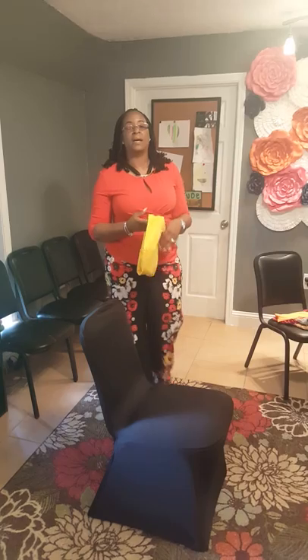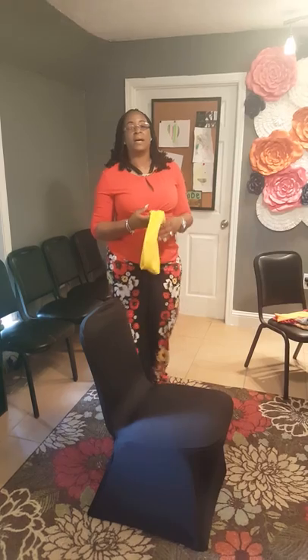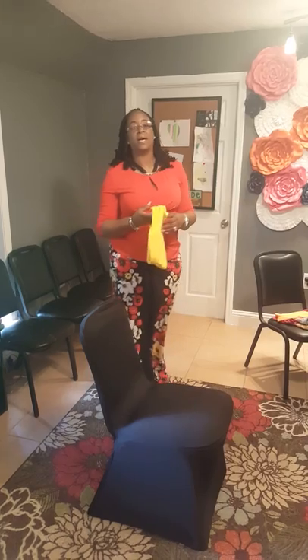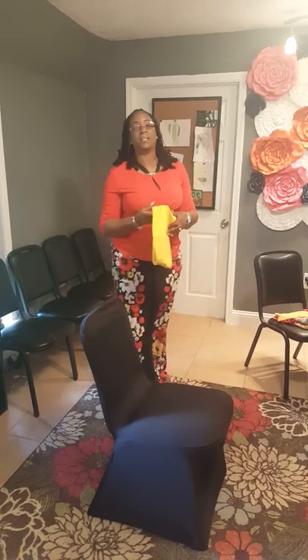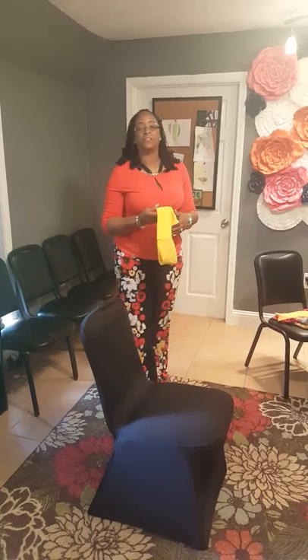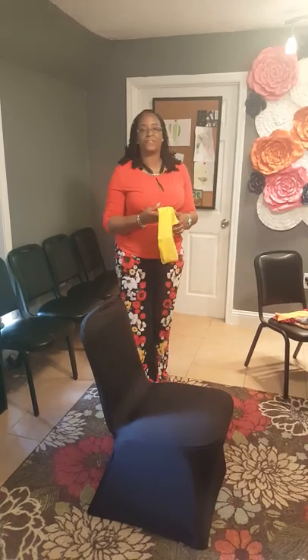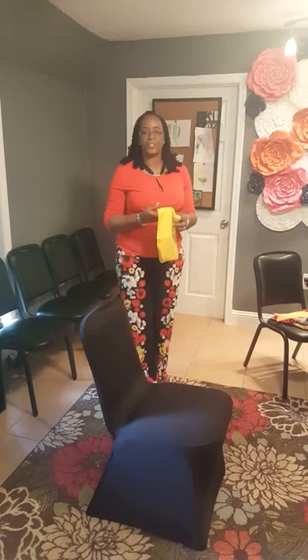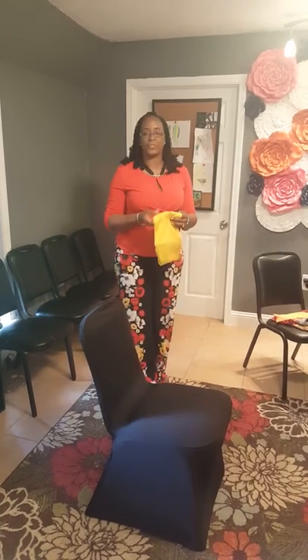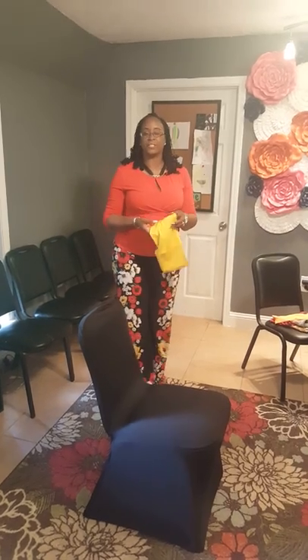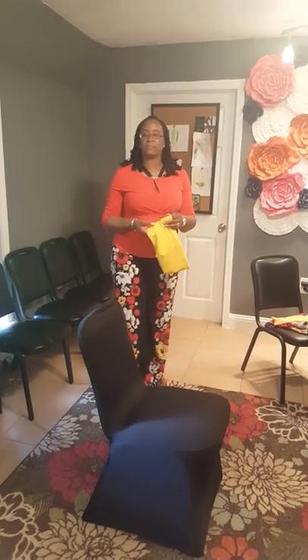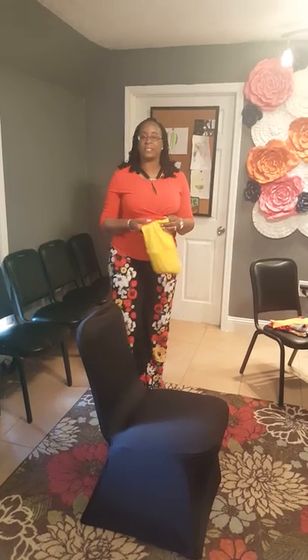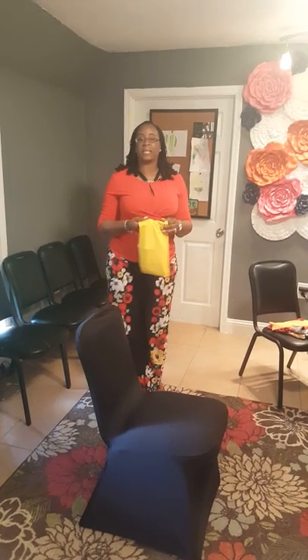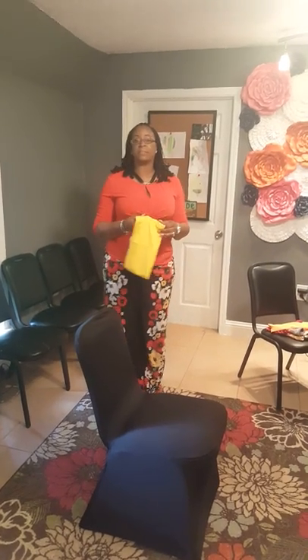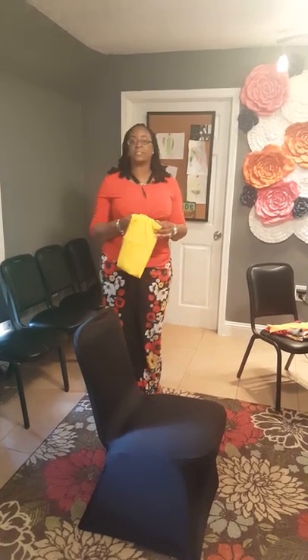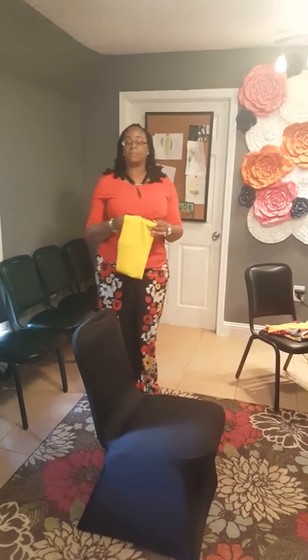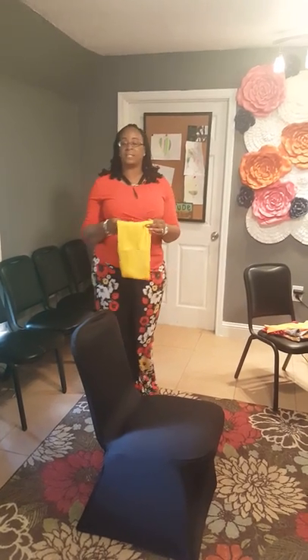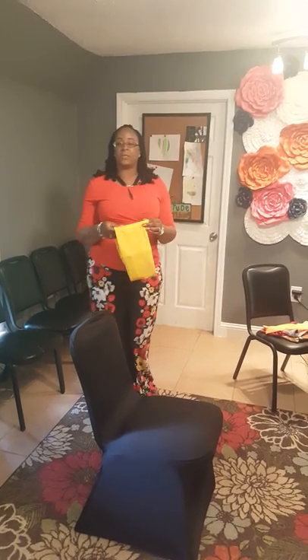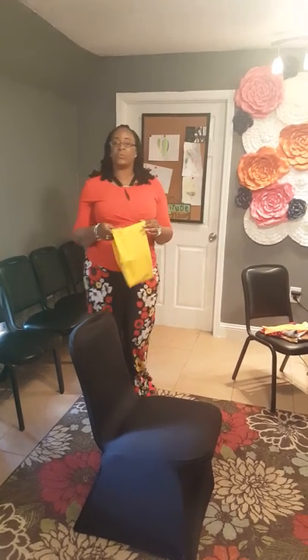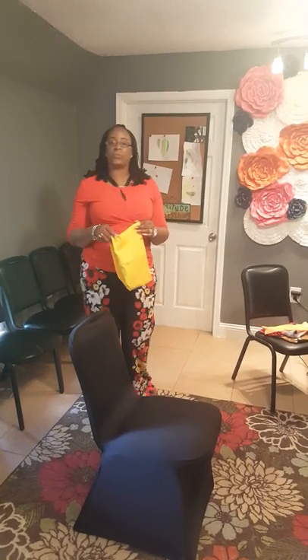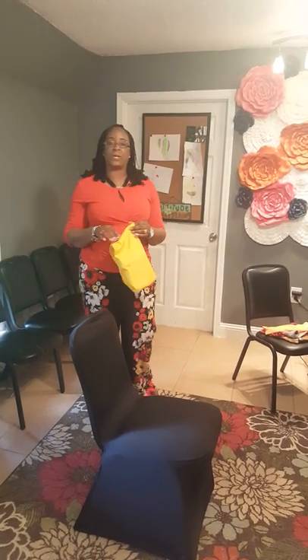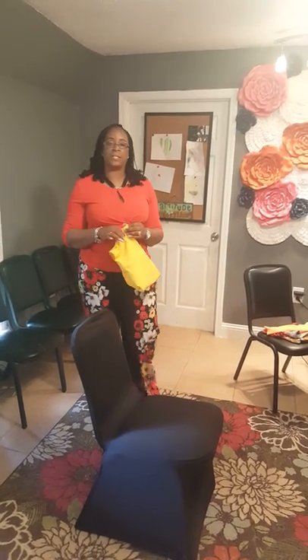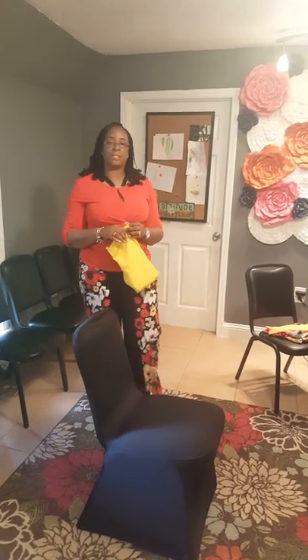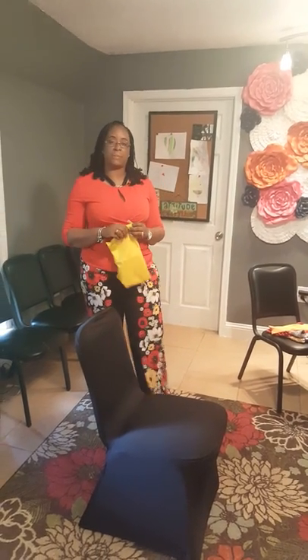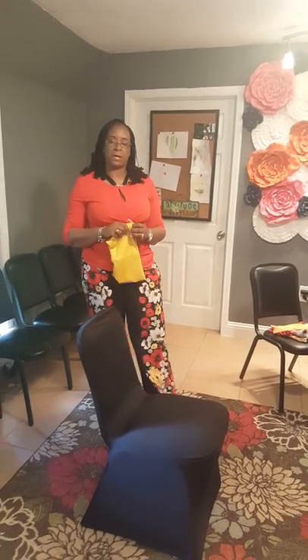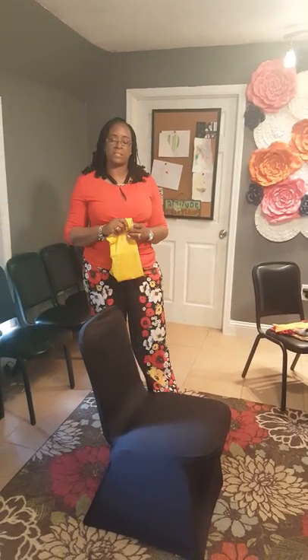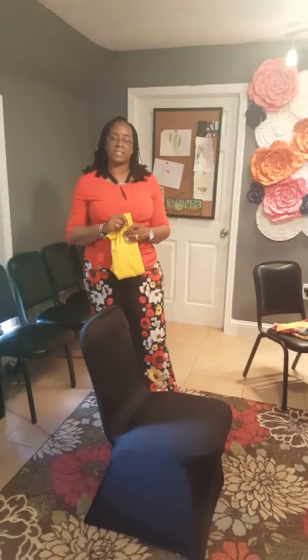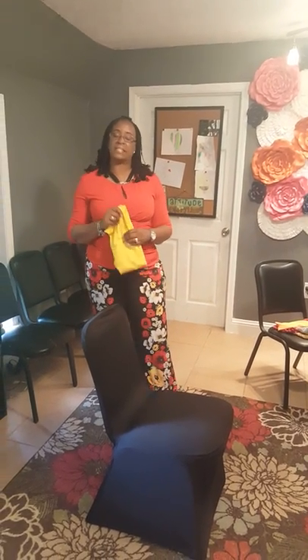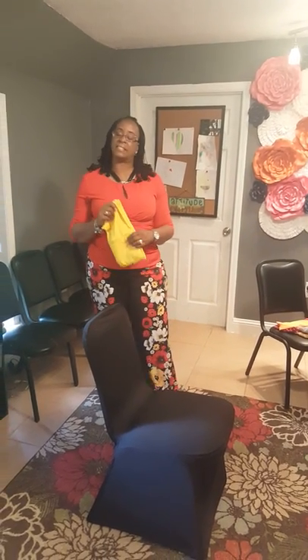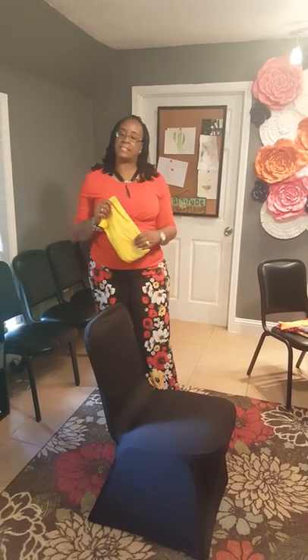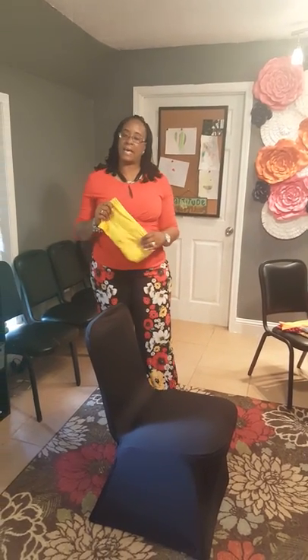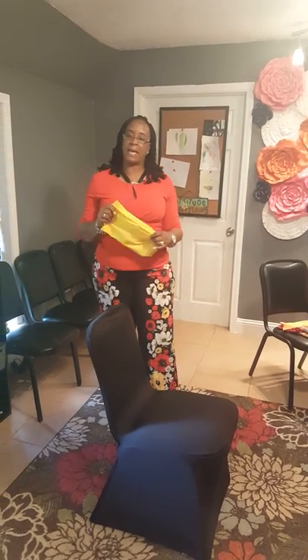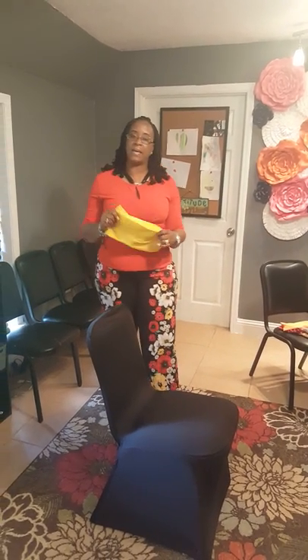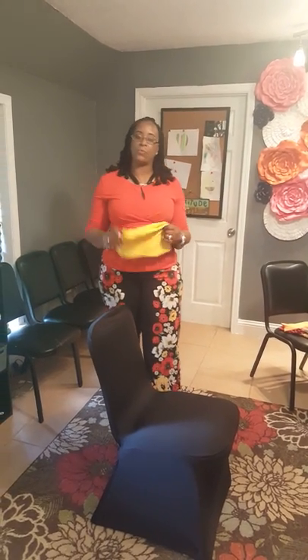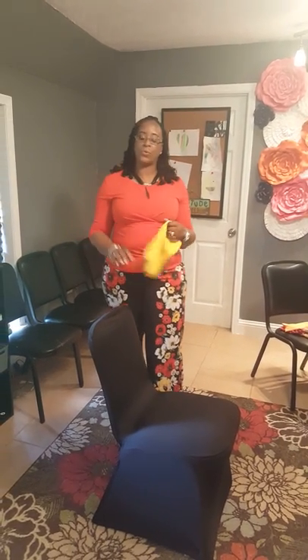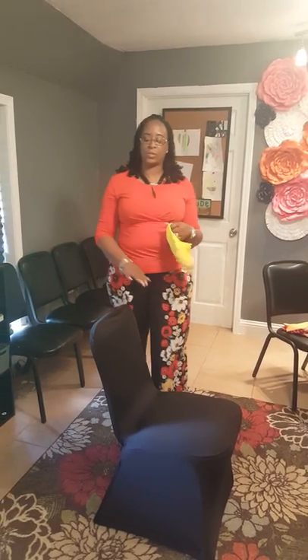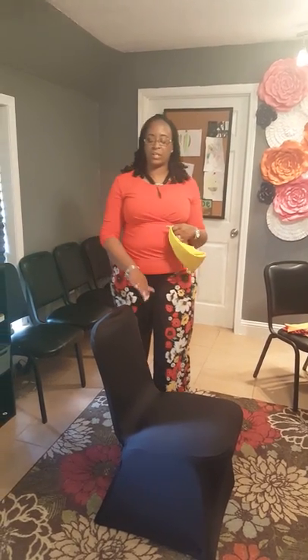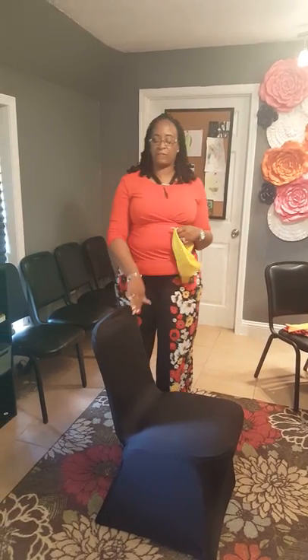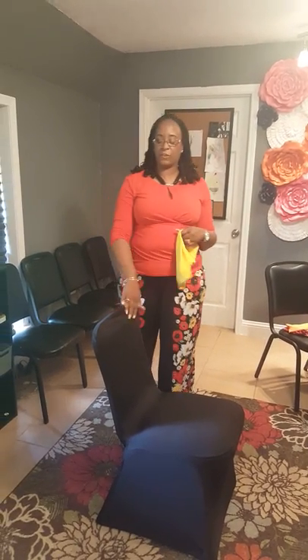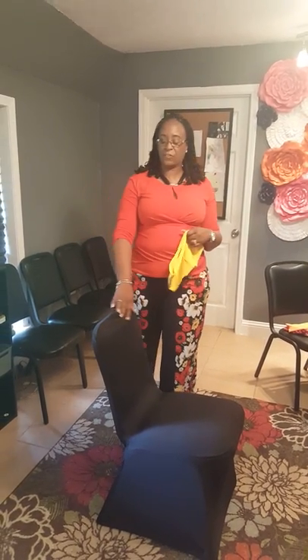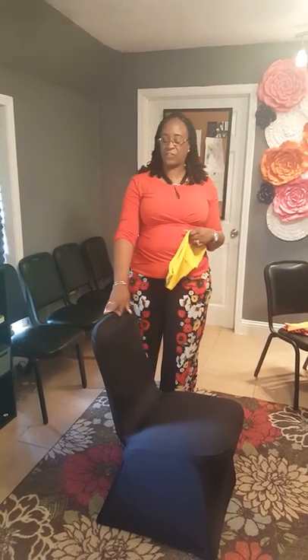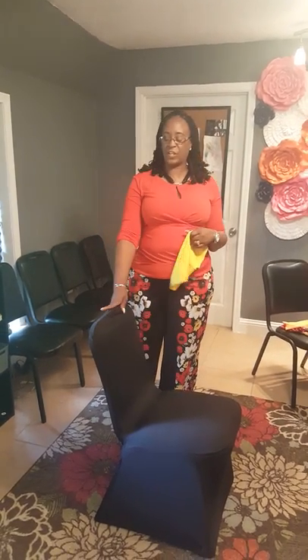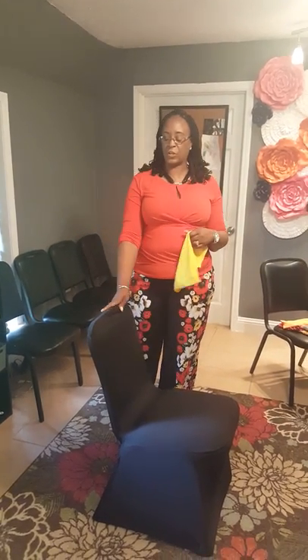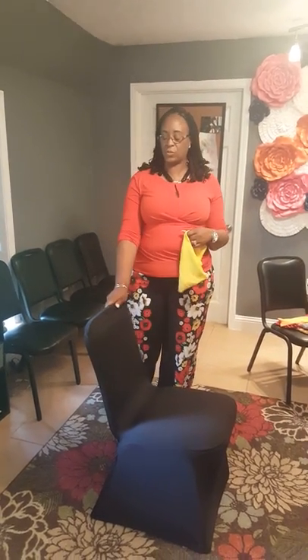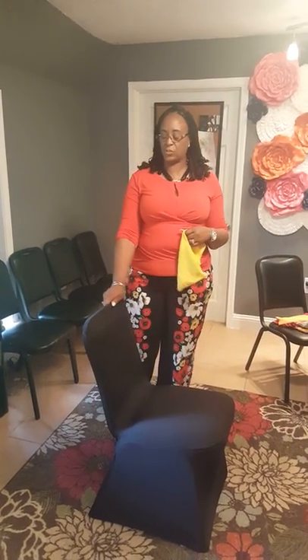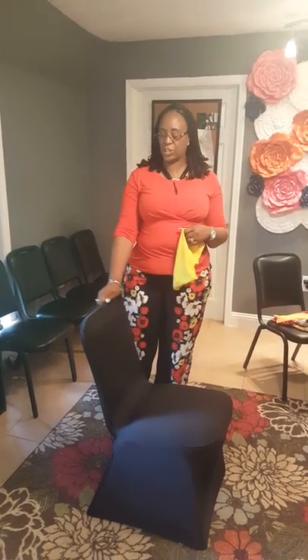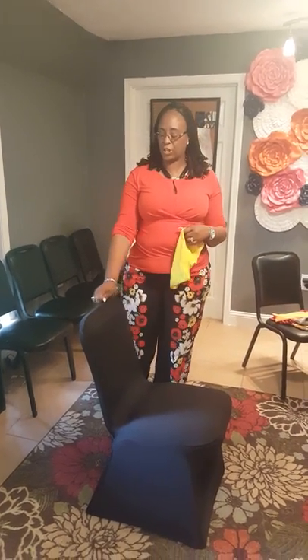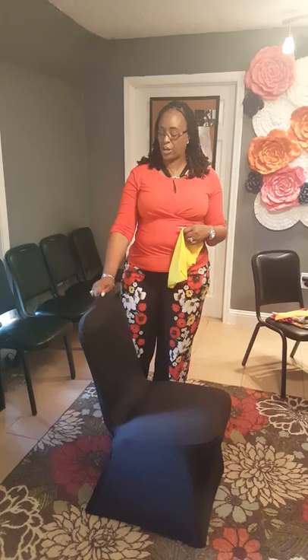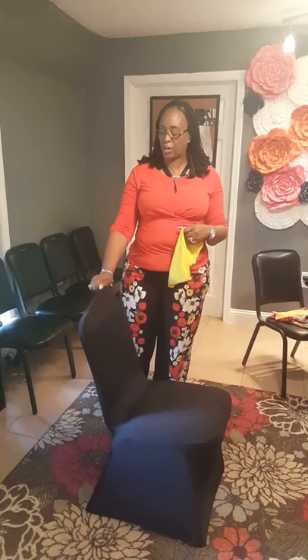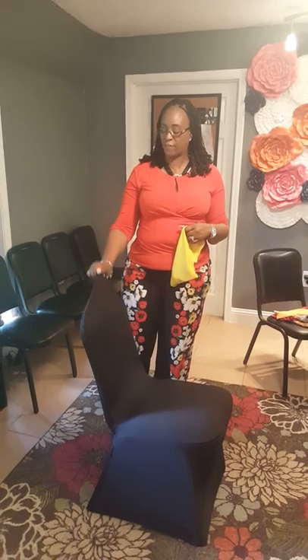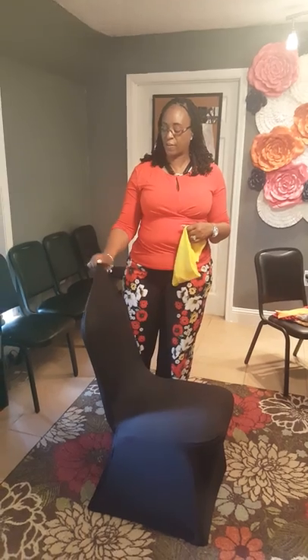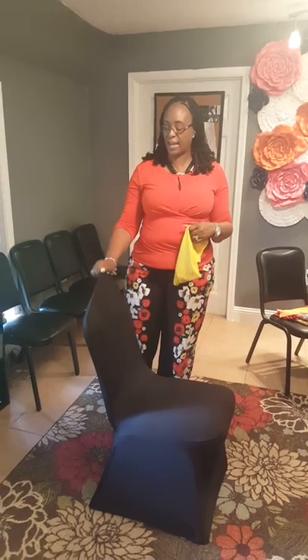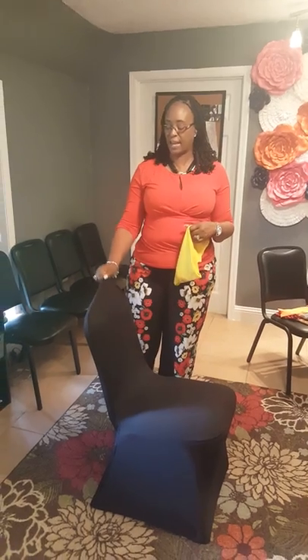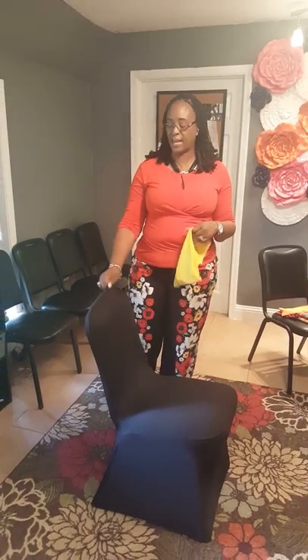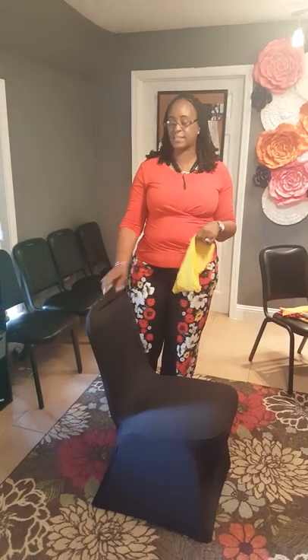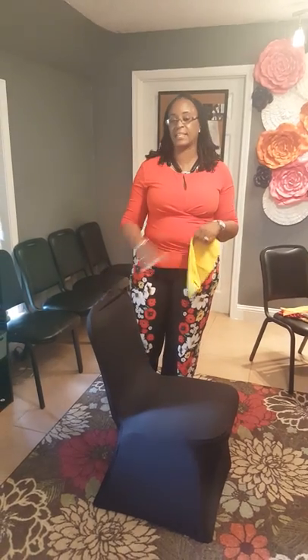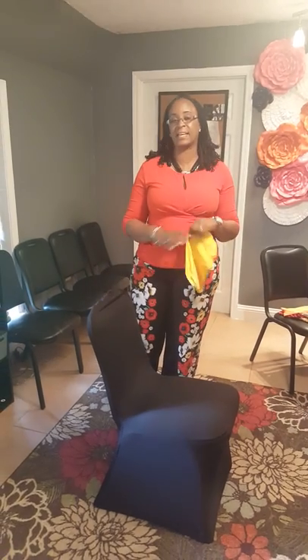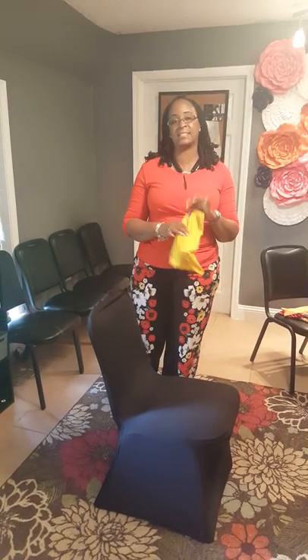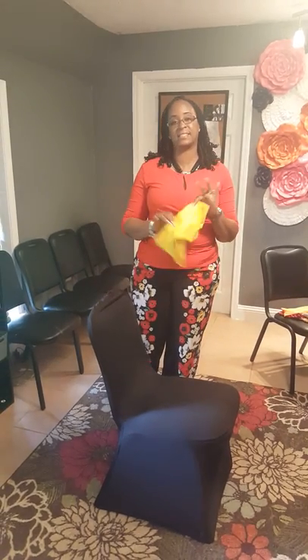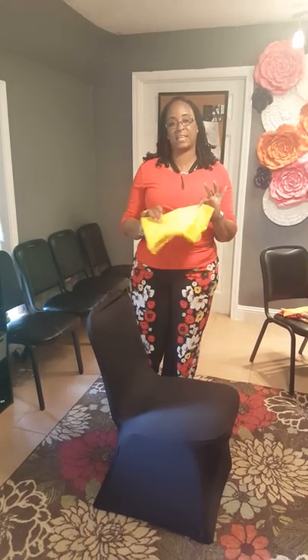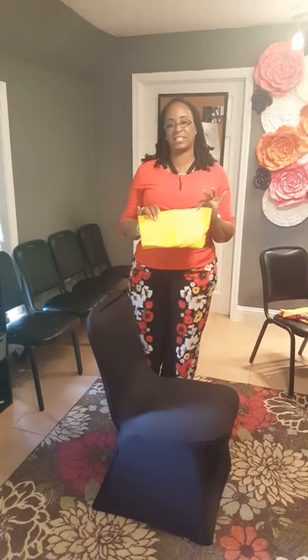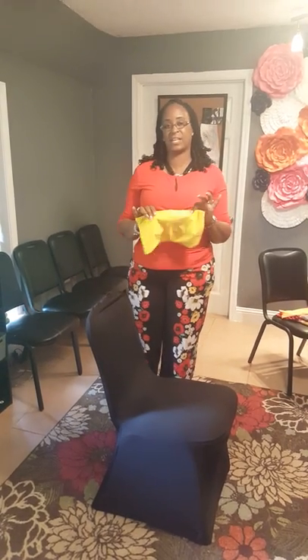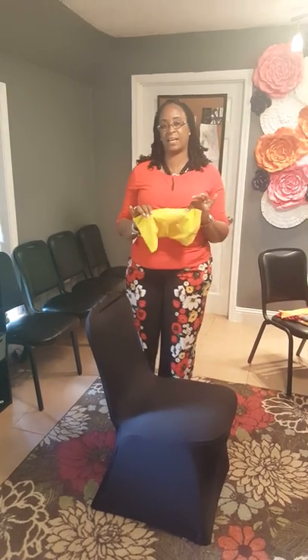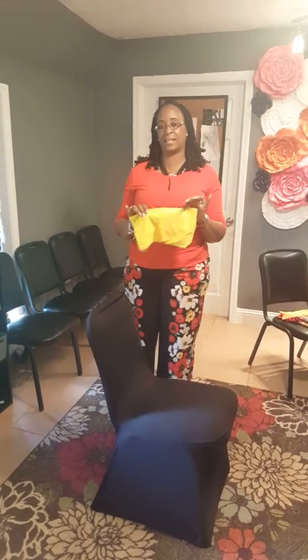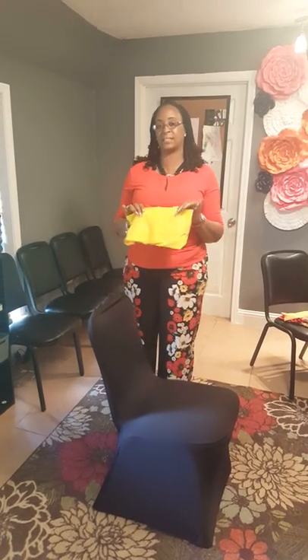Hello viewers, my name is Demita with Wedding in a Box and today we want to give you a few chair cover hacks and sash hacks.